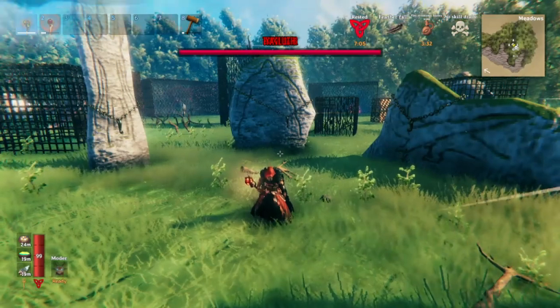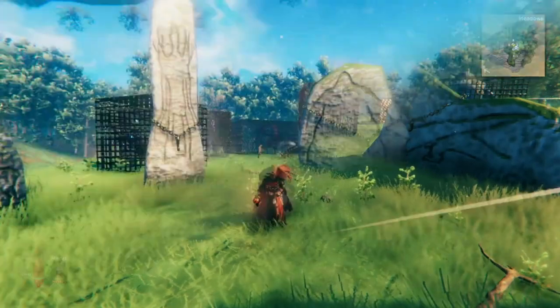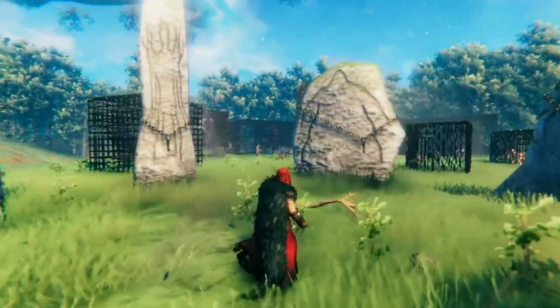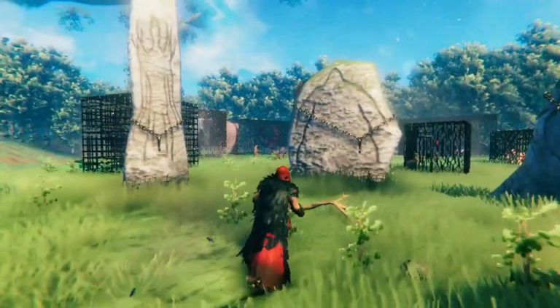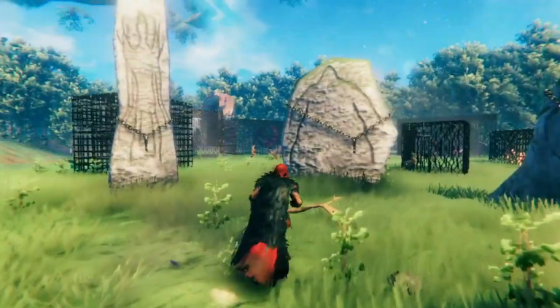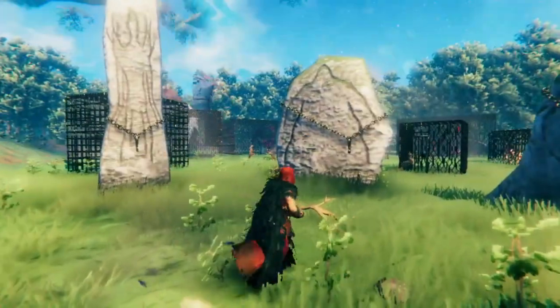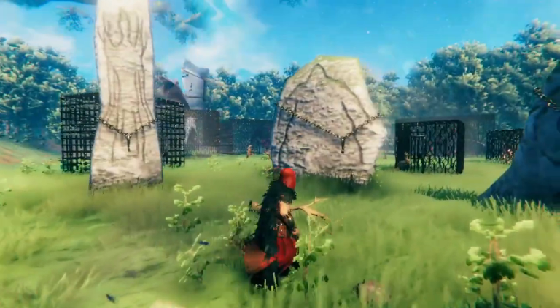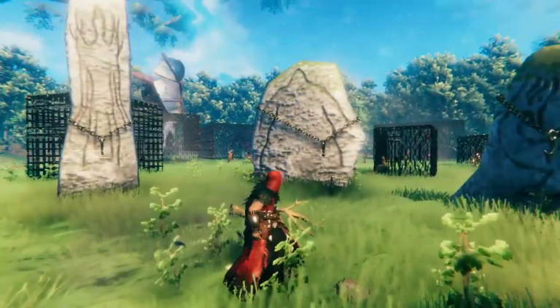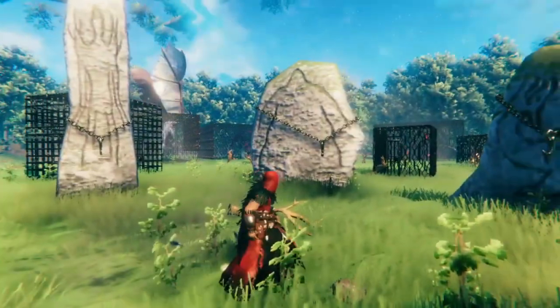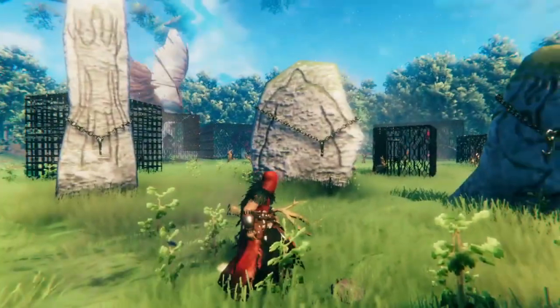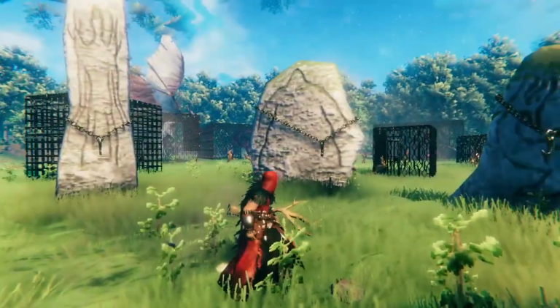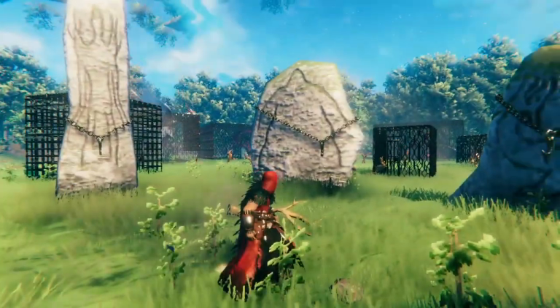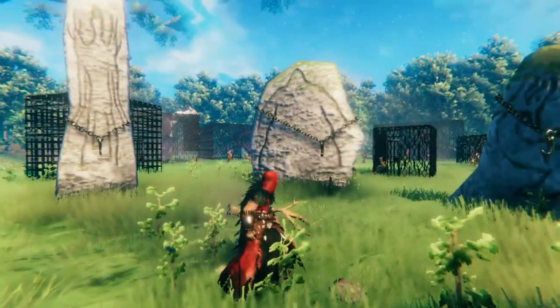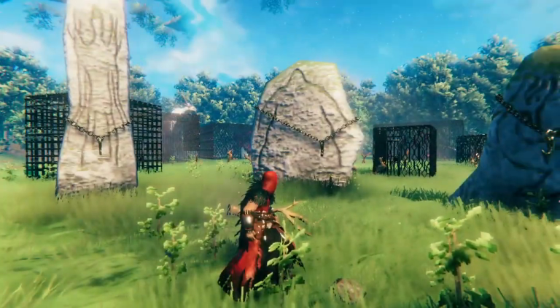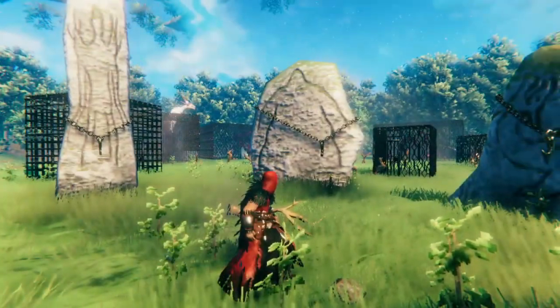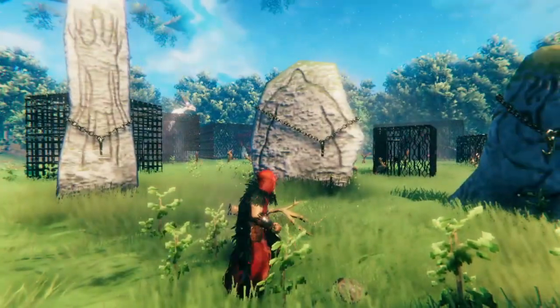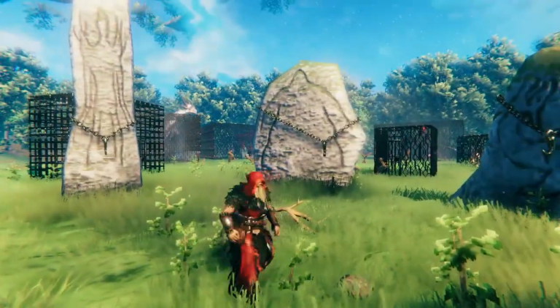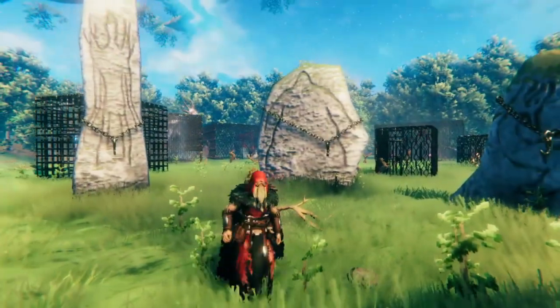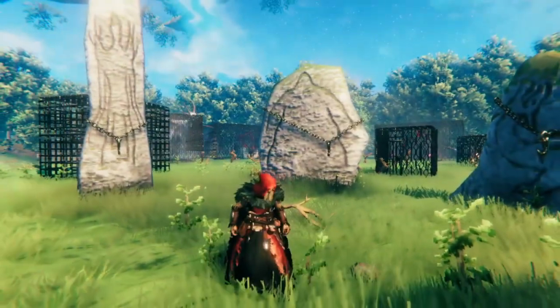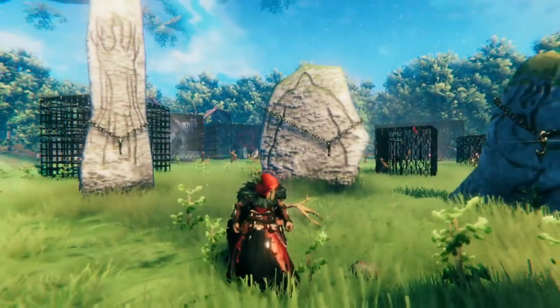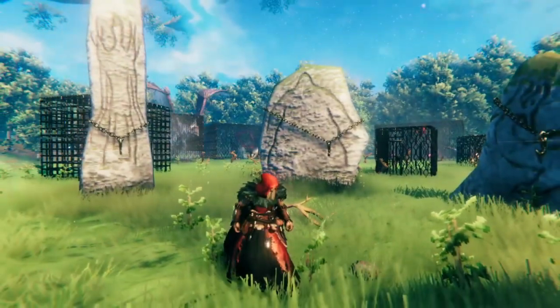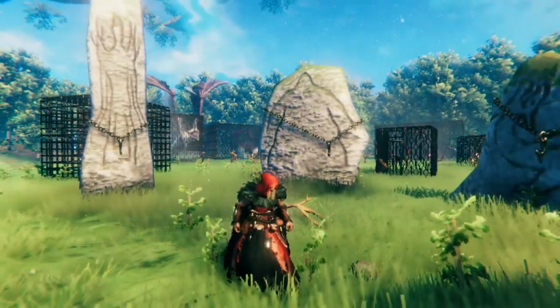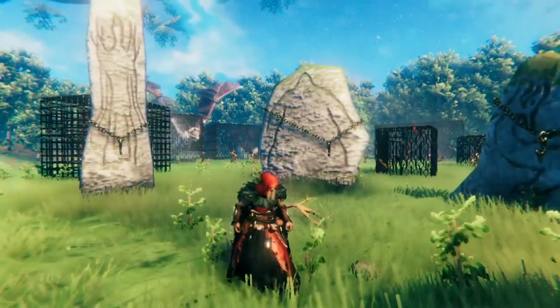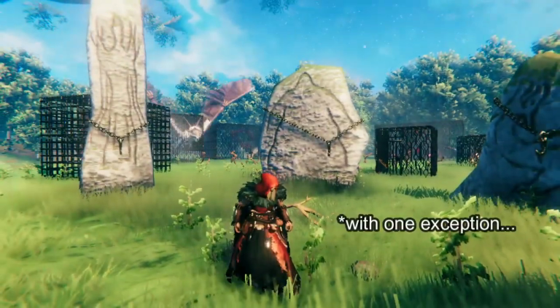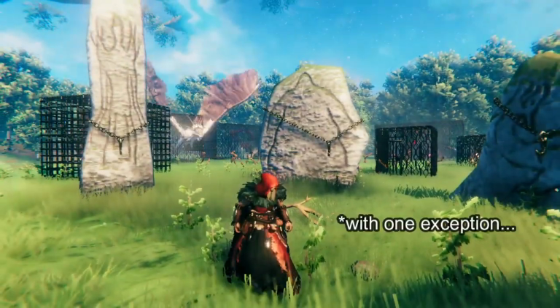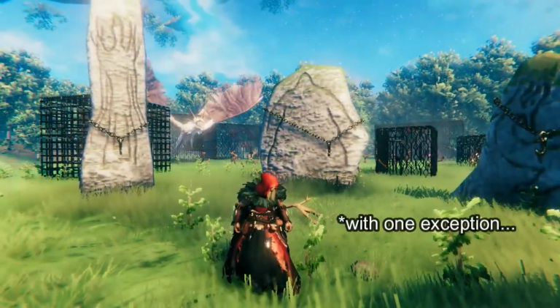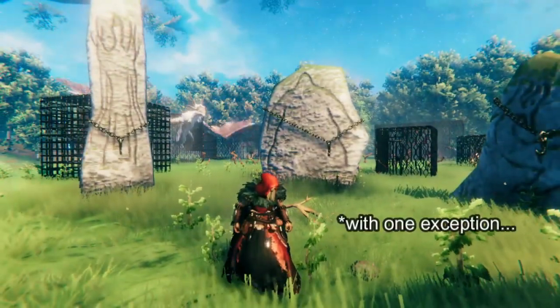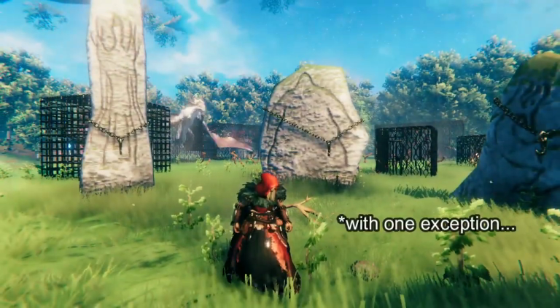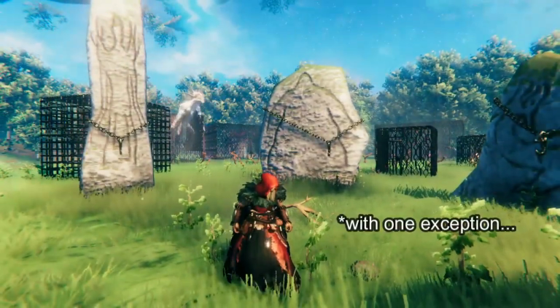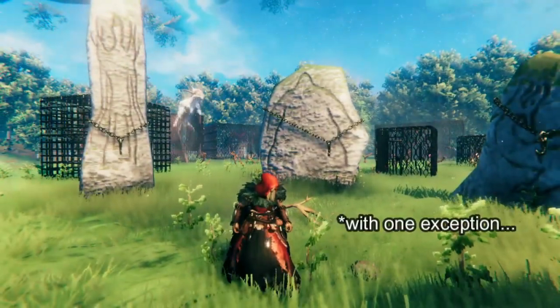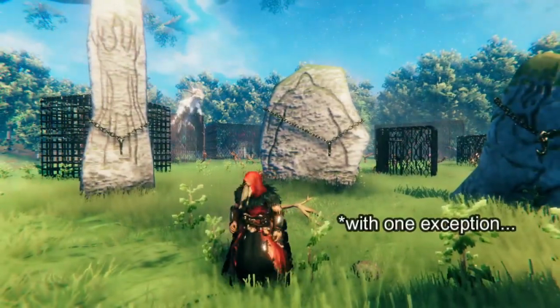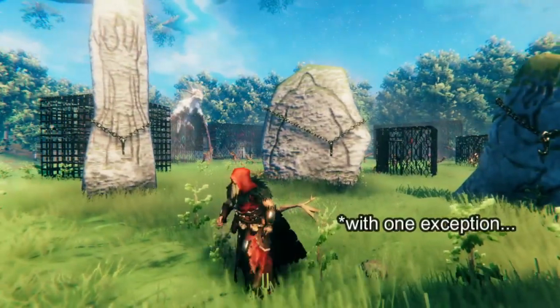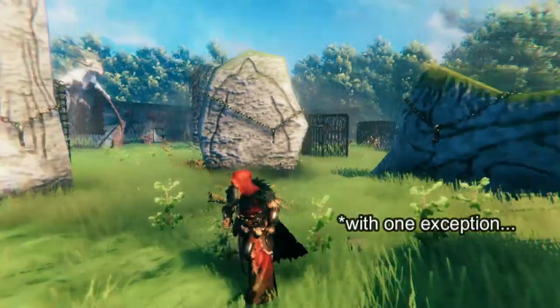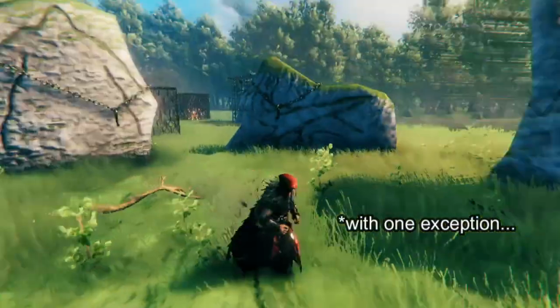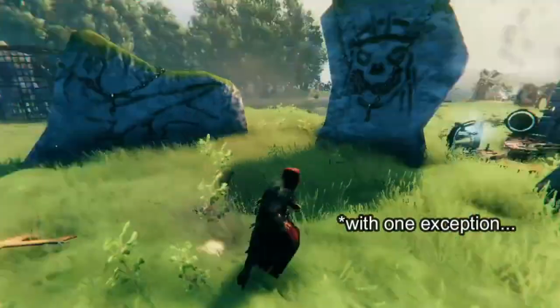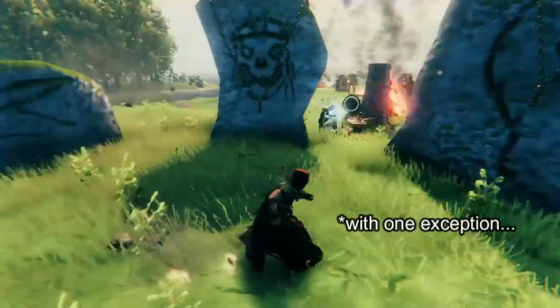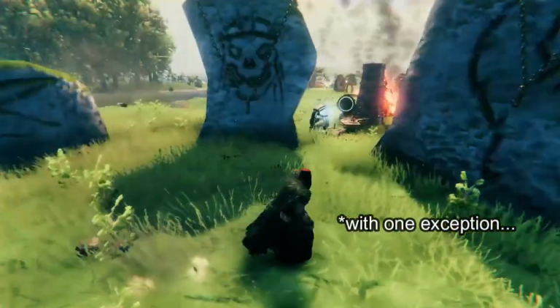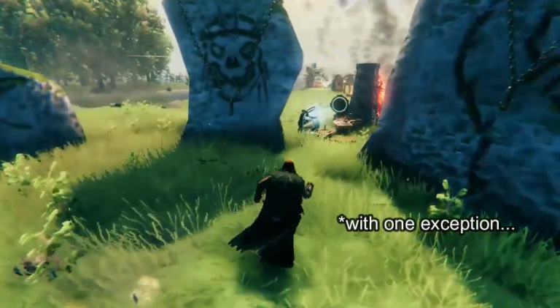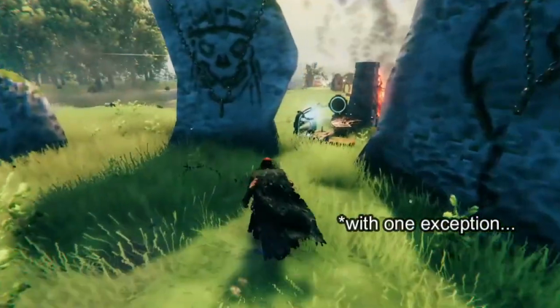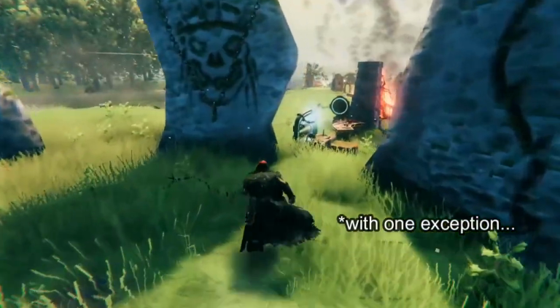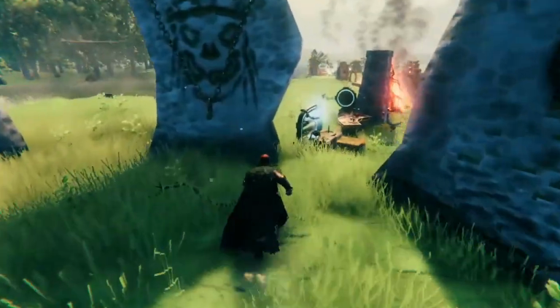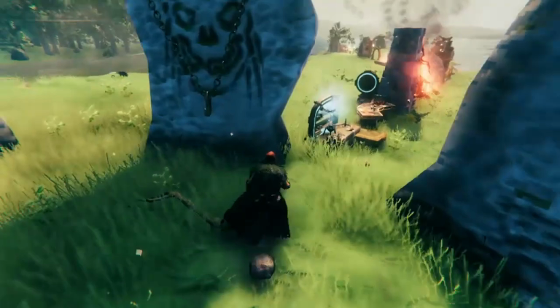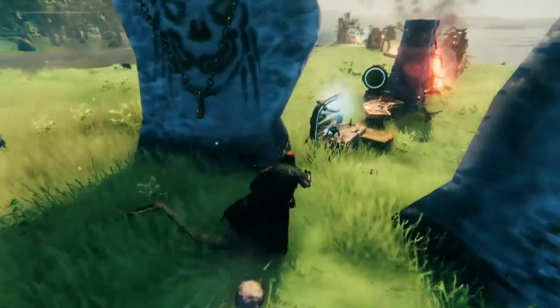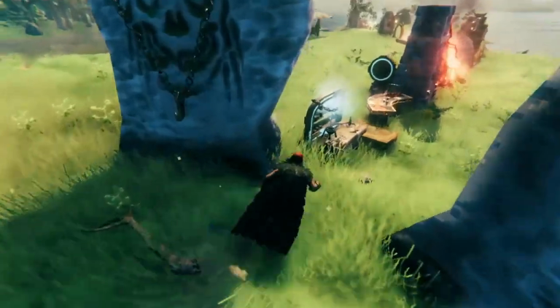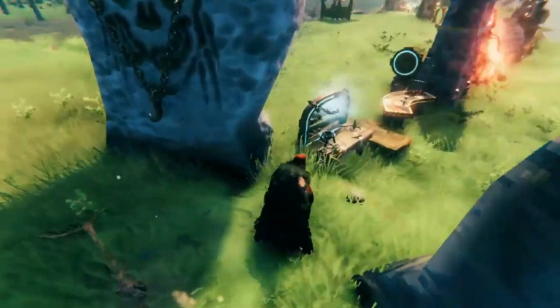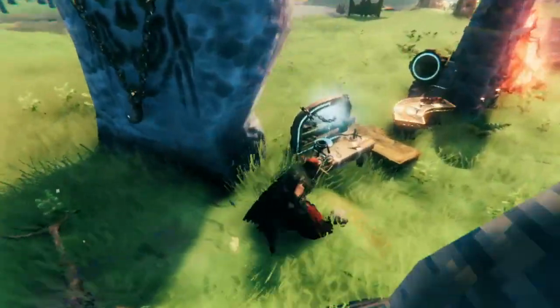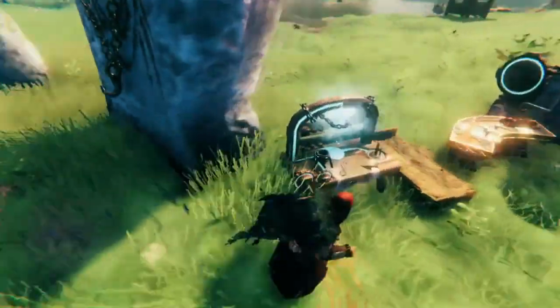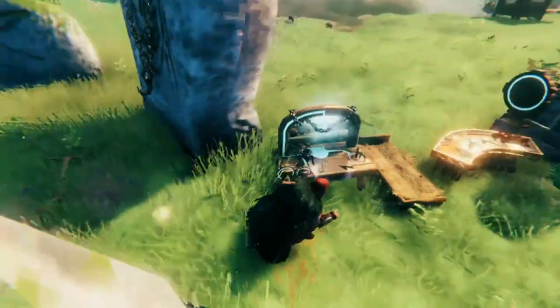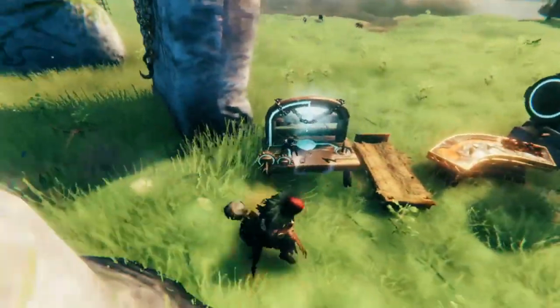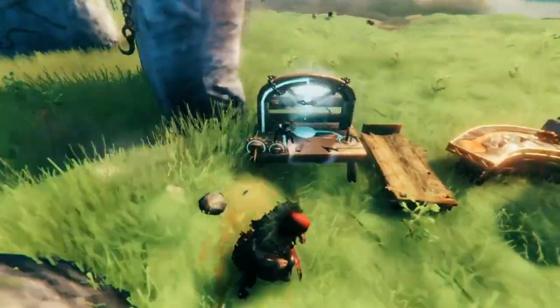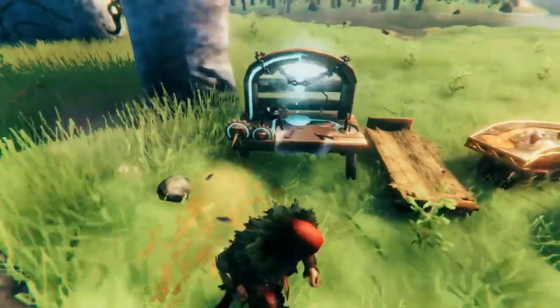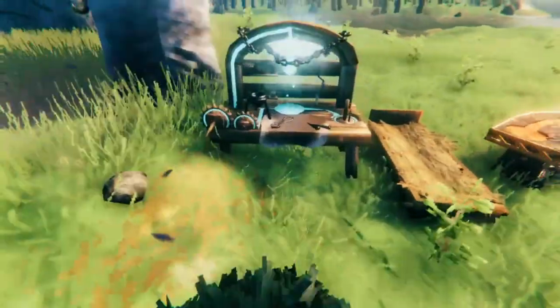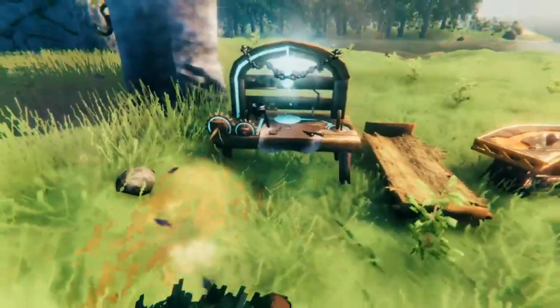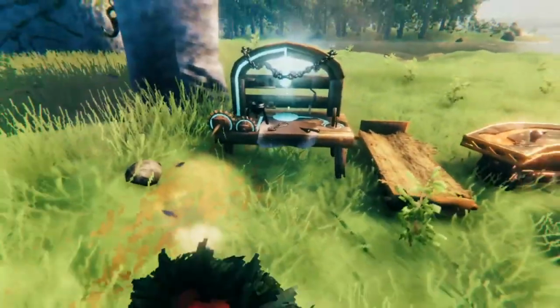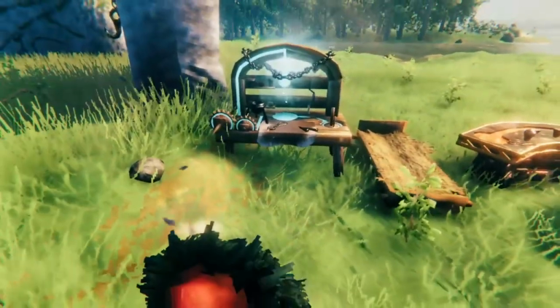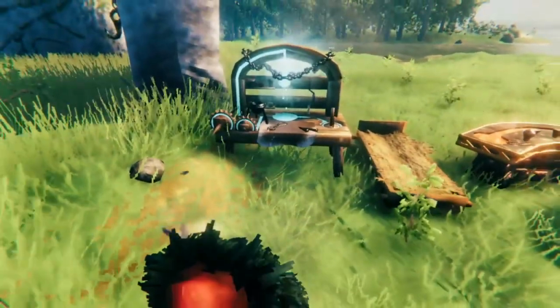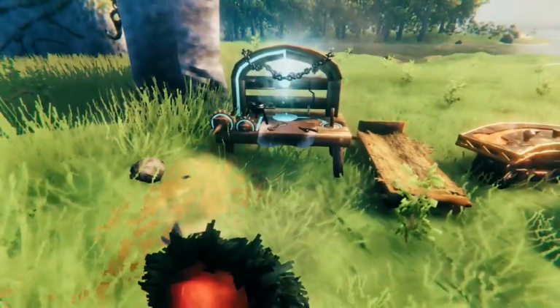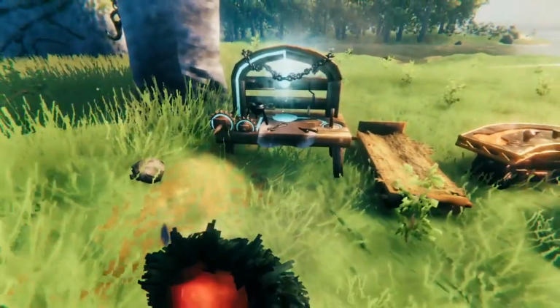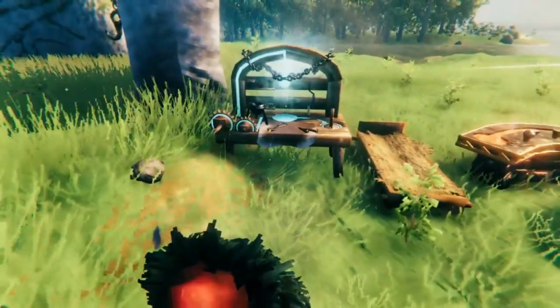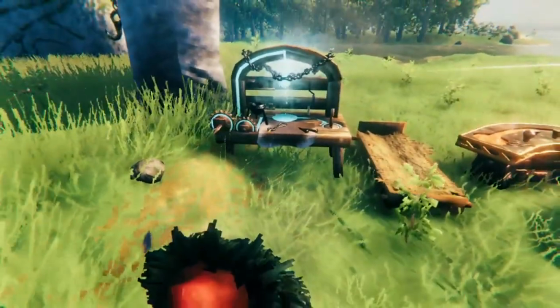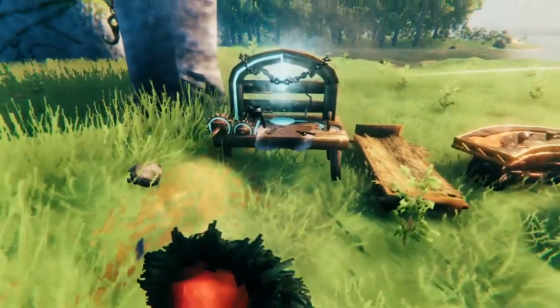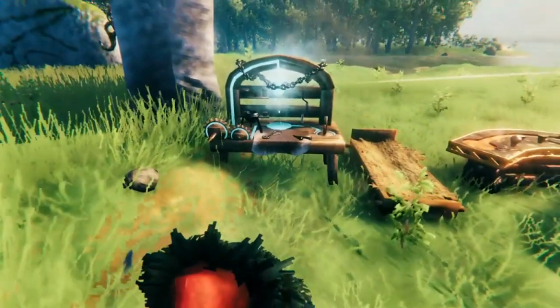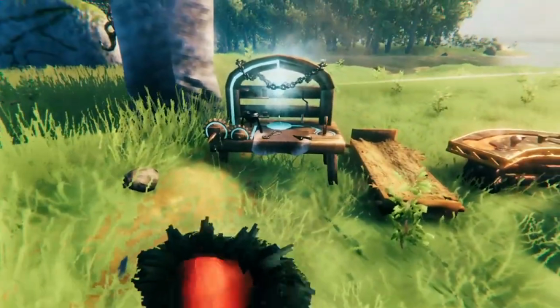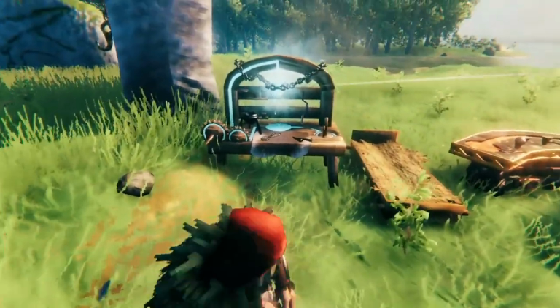We'll be killing these bosses and you'll see how that changes the different raids that can show up. For all of the events to happen, you have to be near a base. The game determines a base by the presence of certain items.